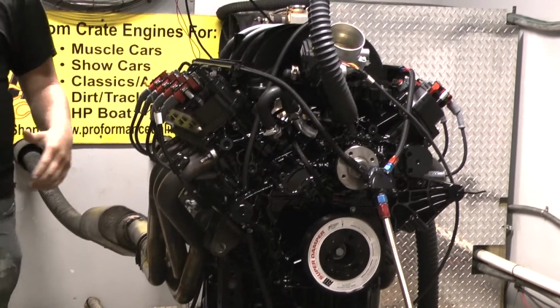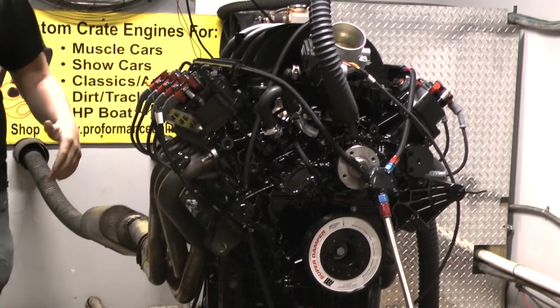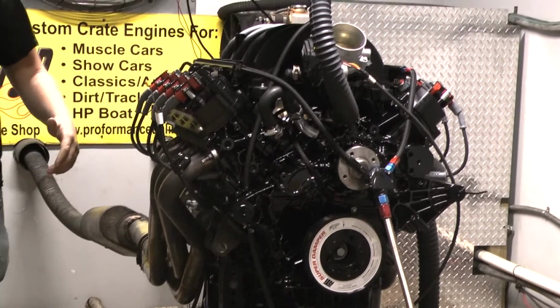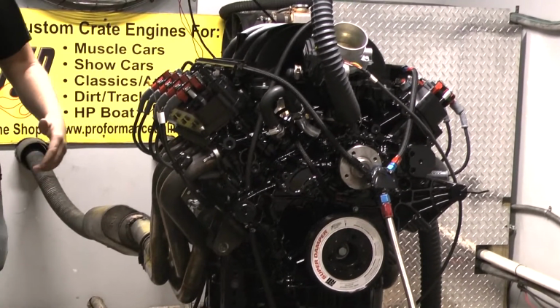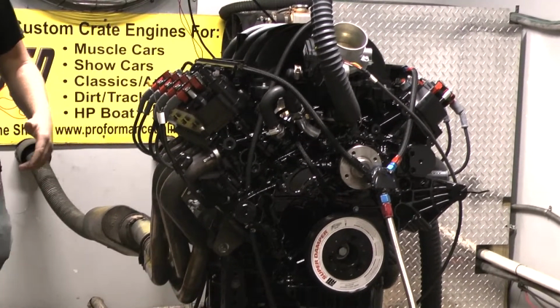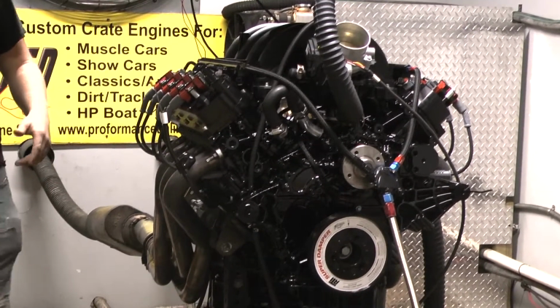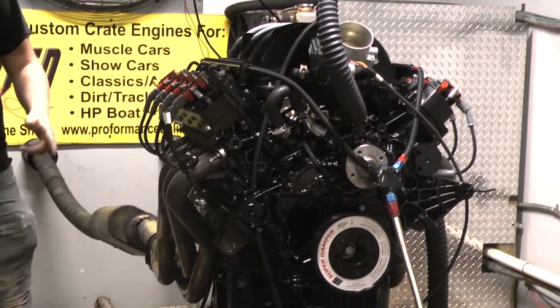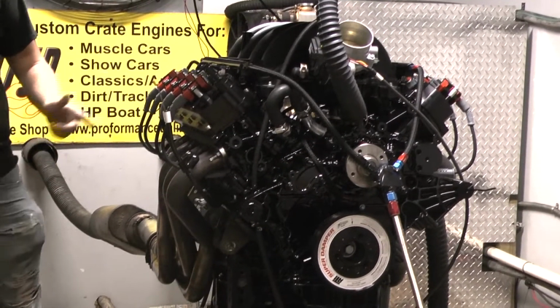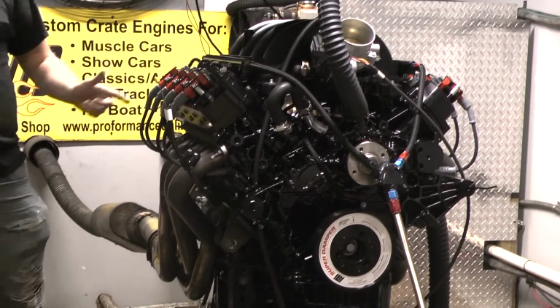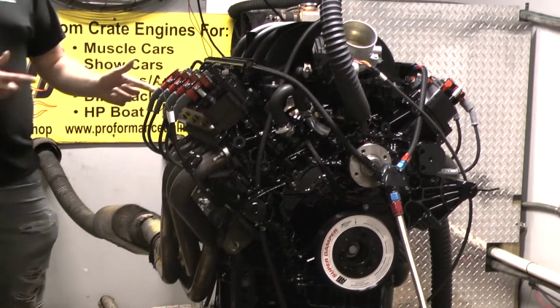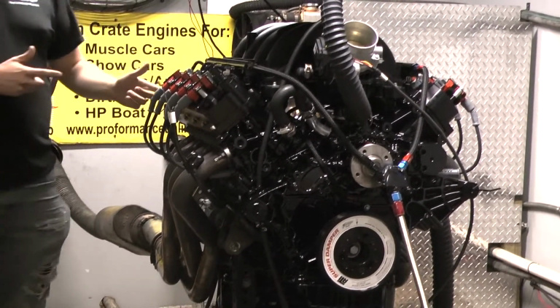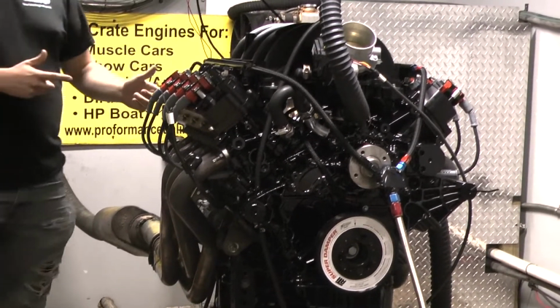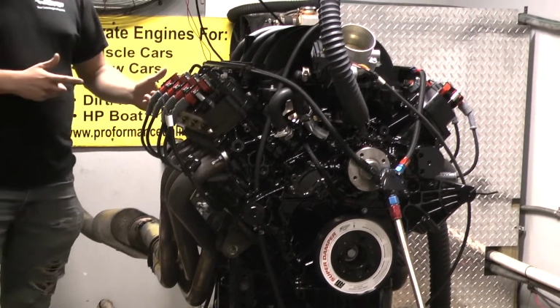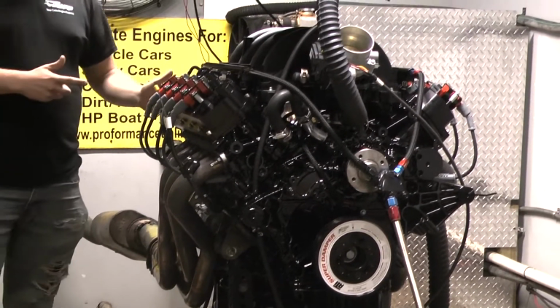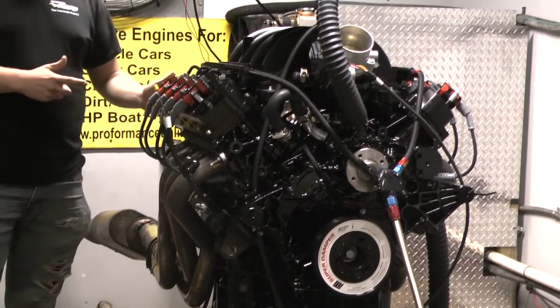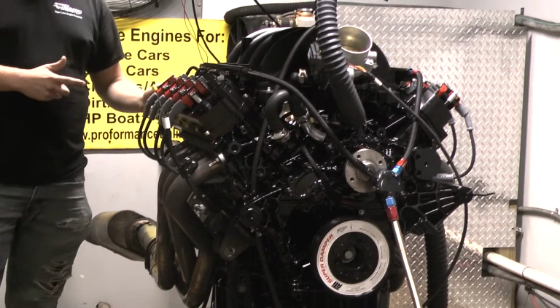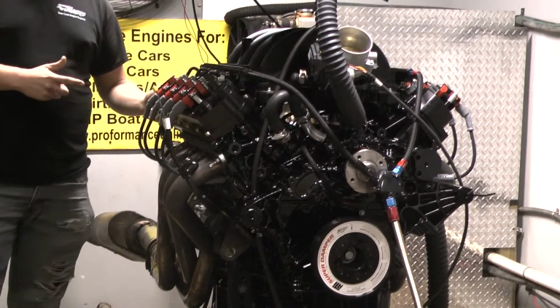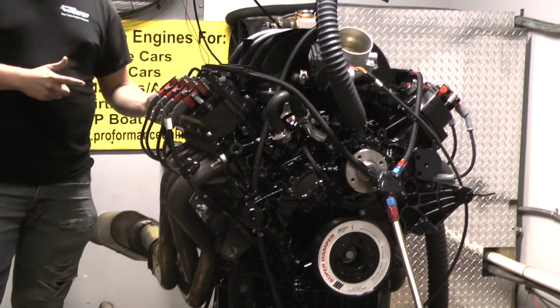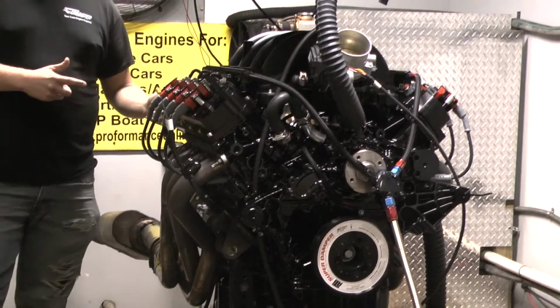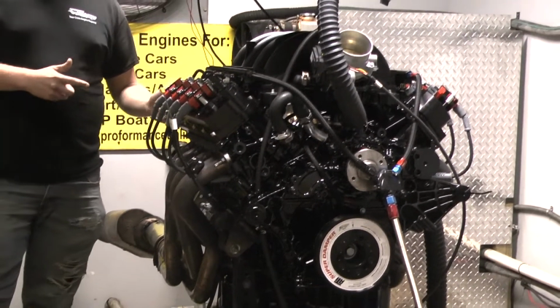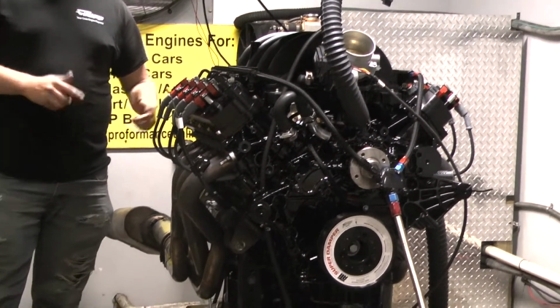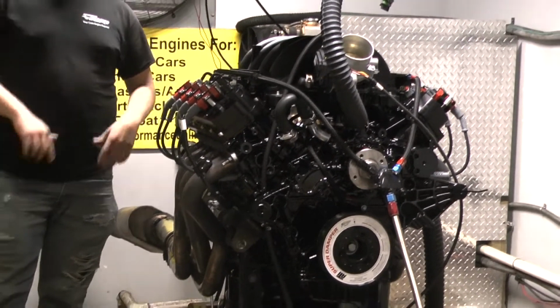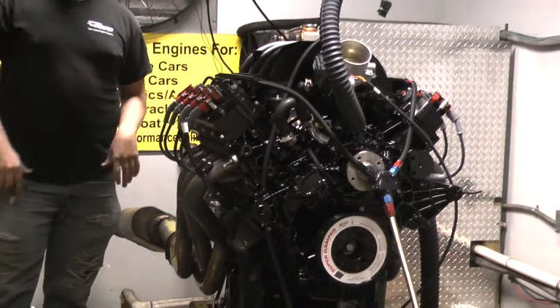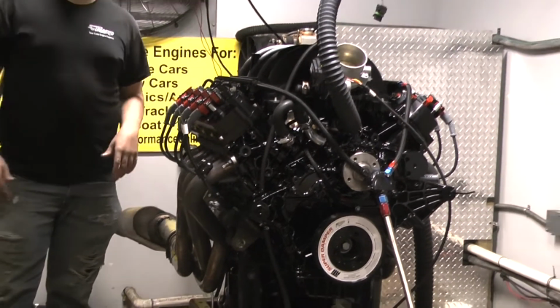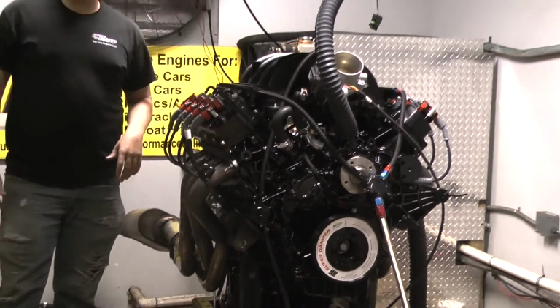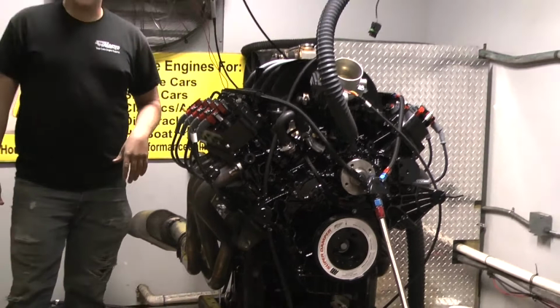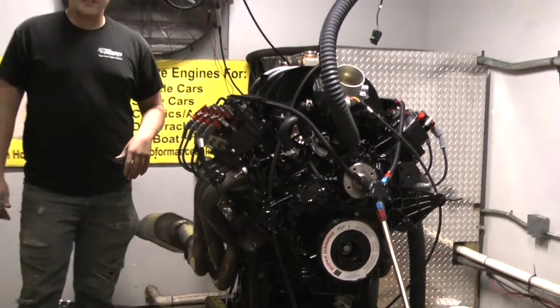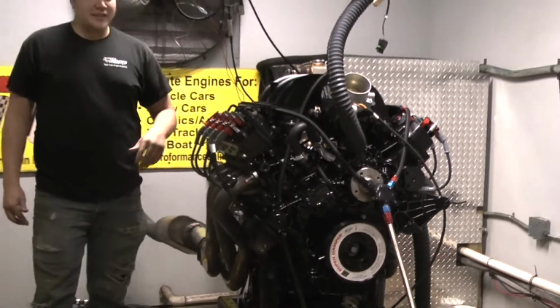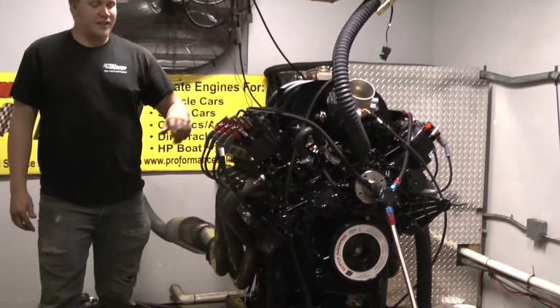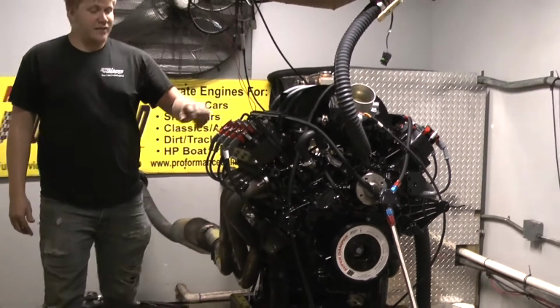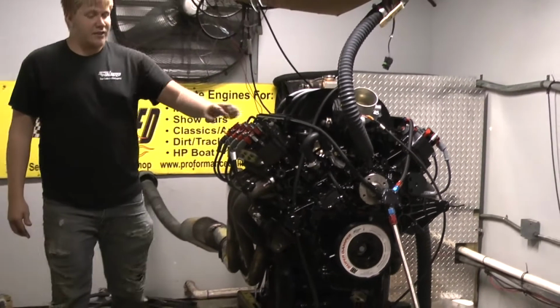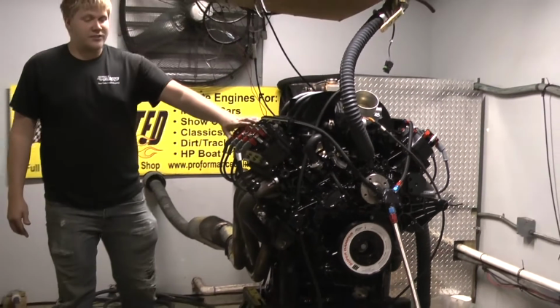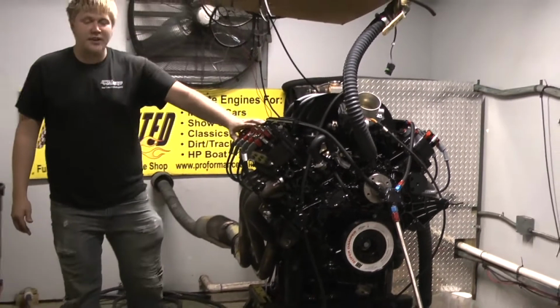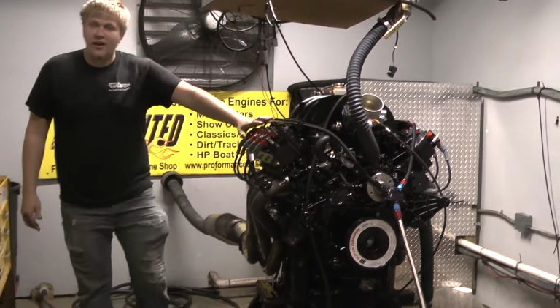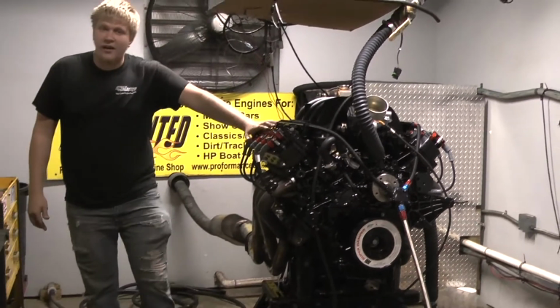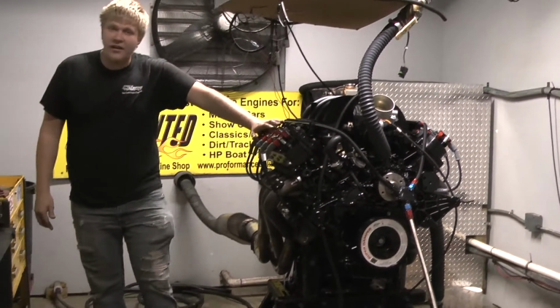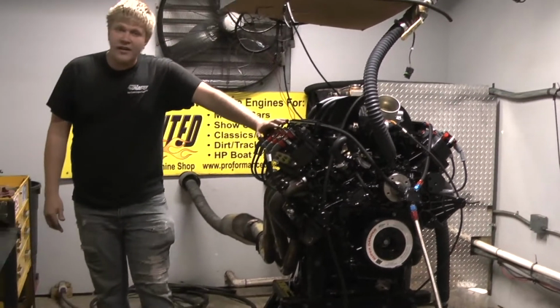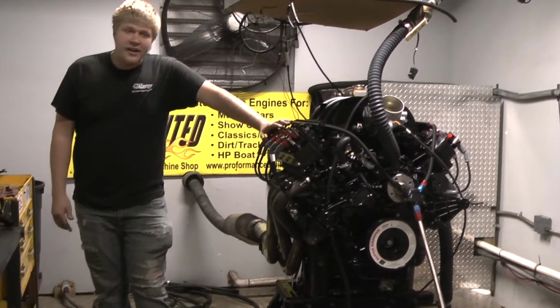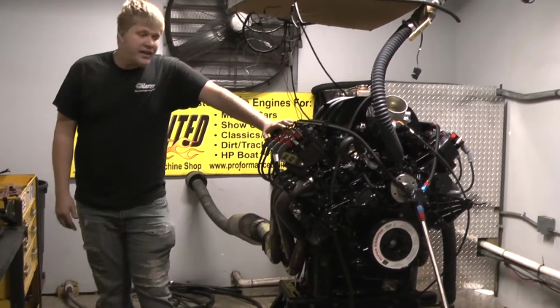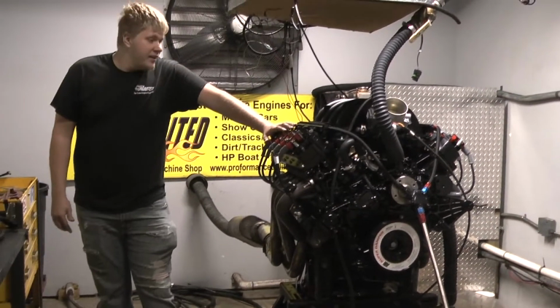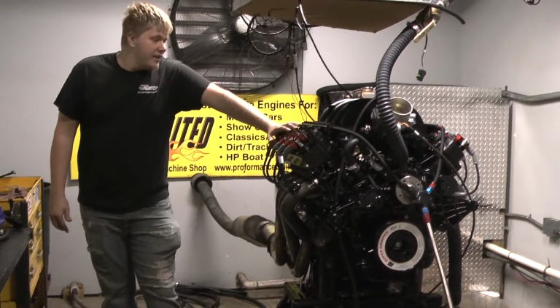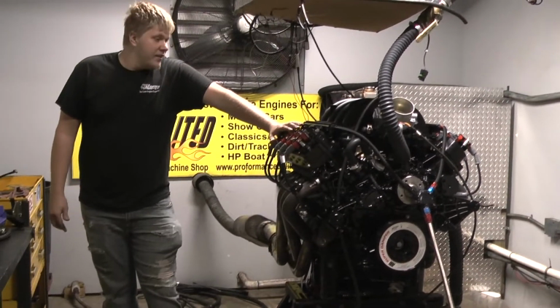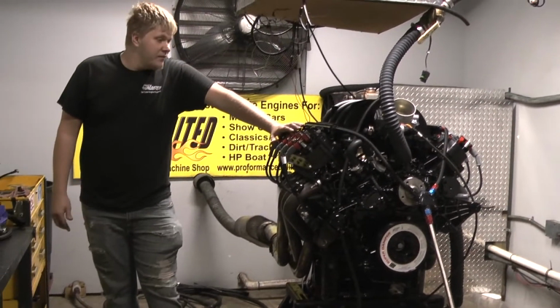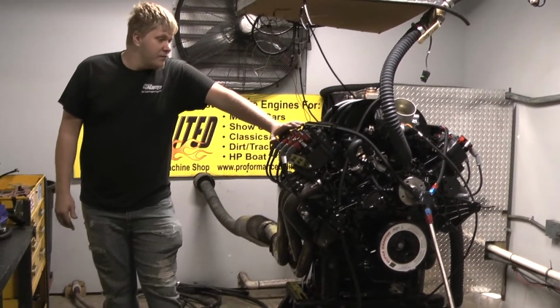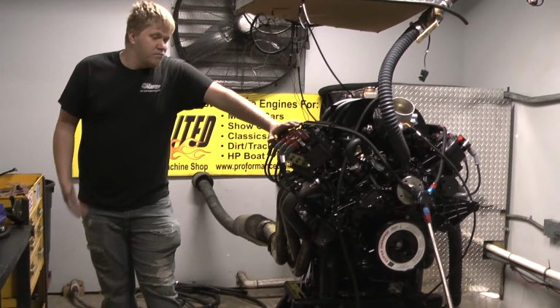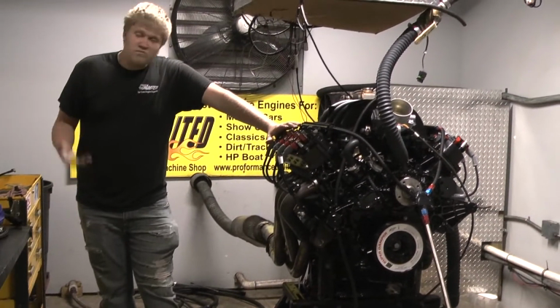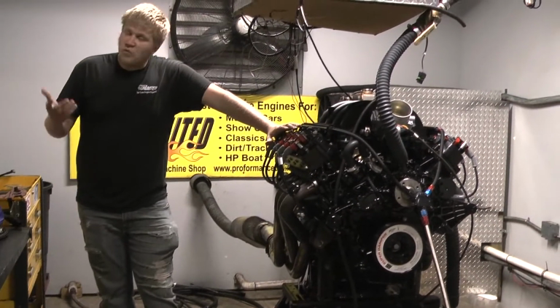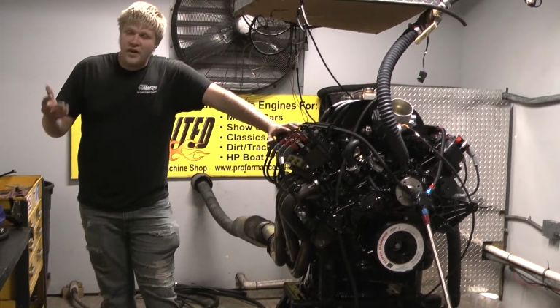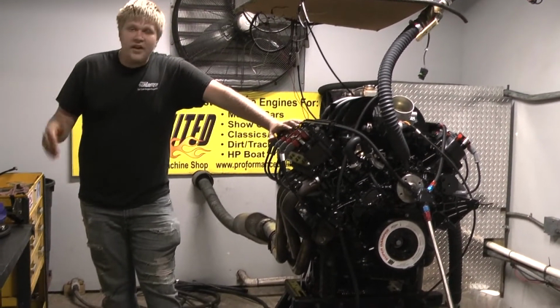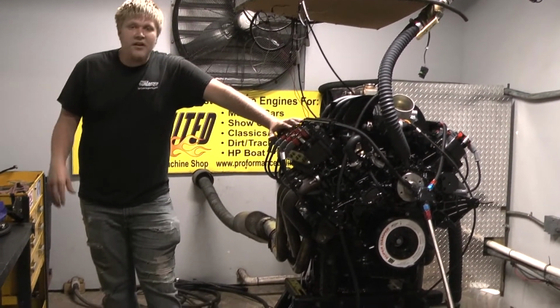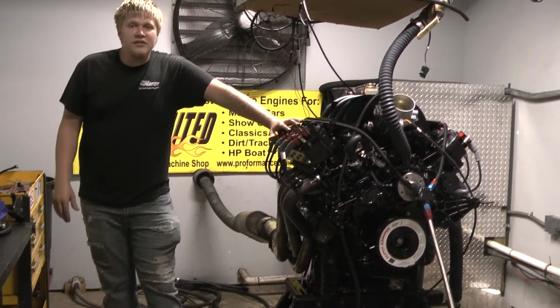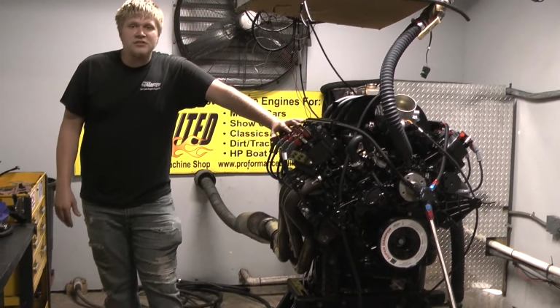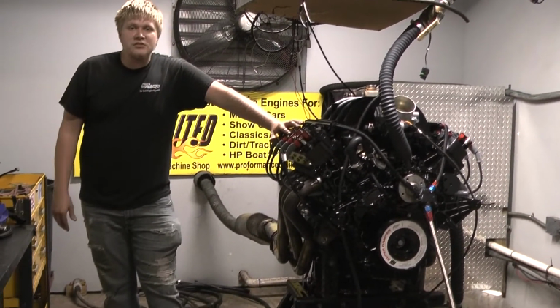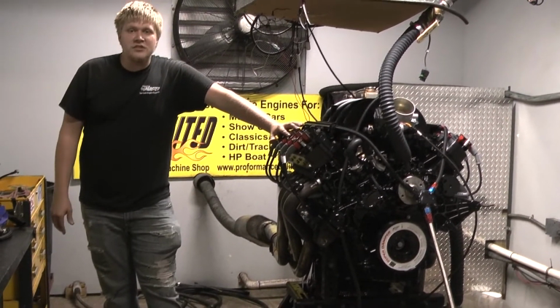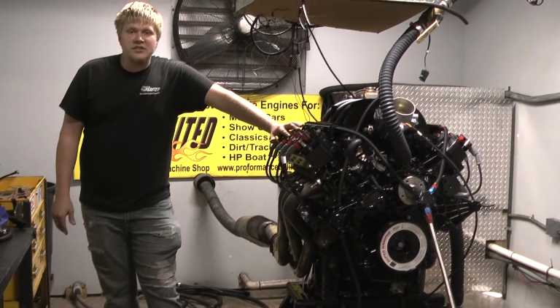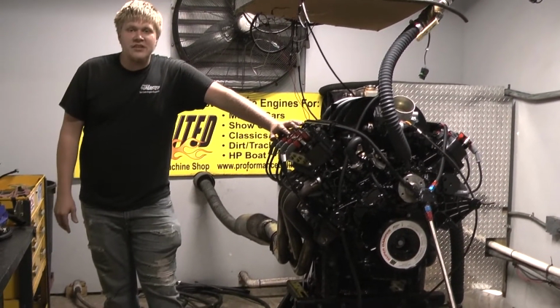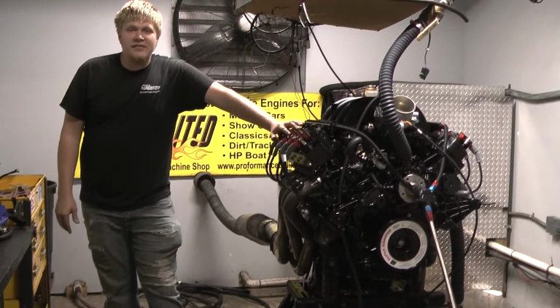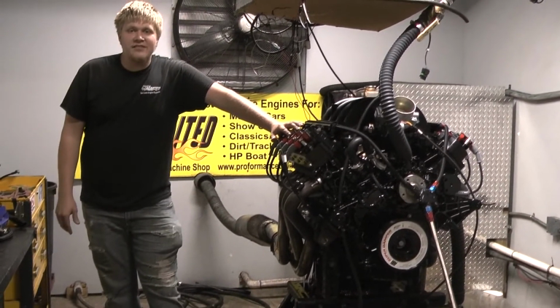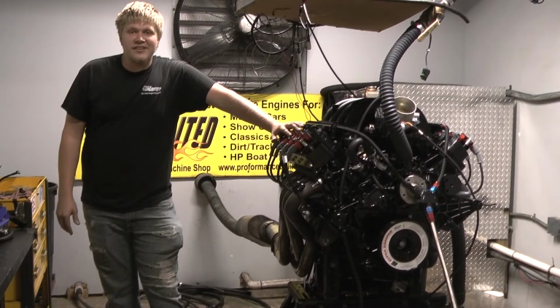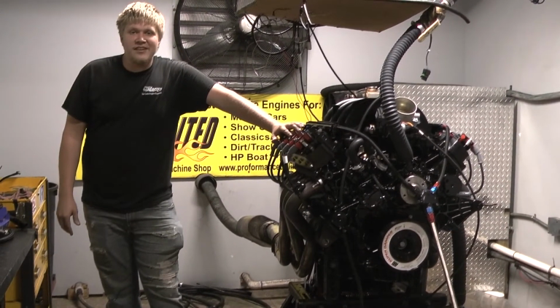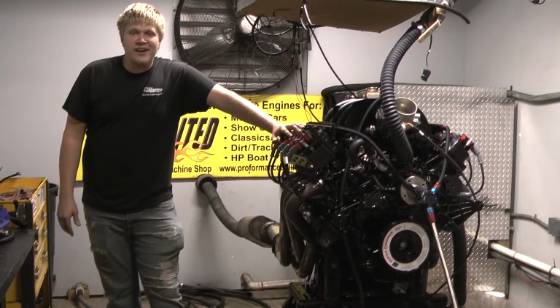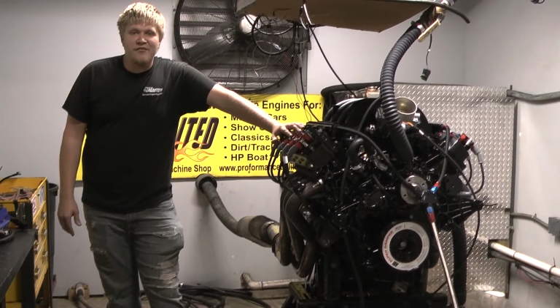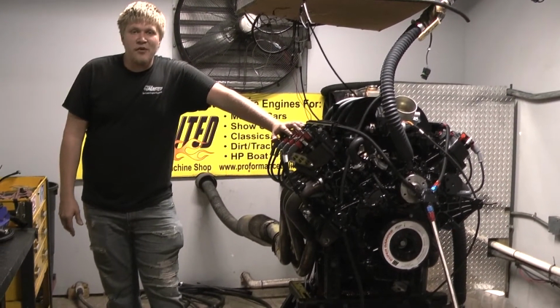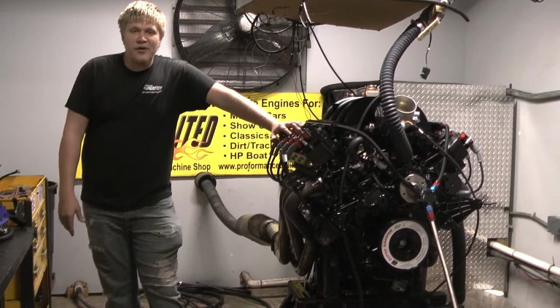And if you want one of these beasts in your ride, don't hesitate to give us a call: 1-800-267-3940.